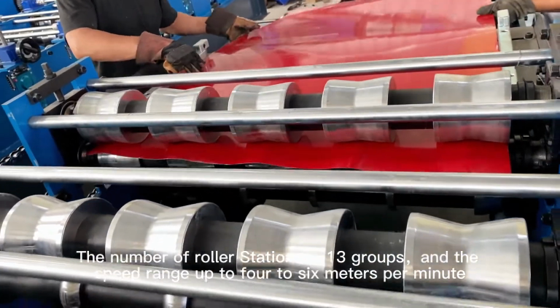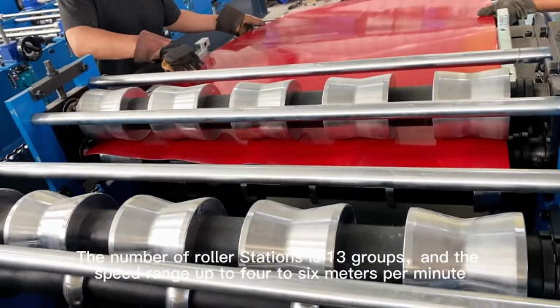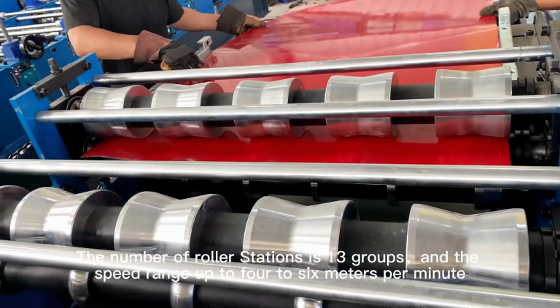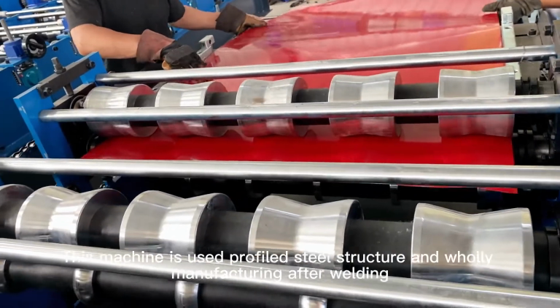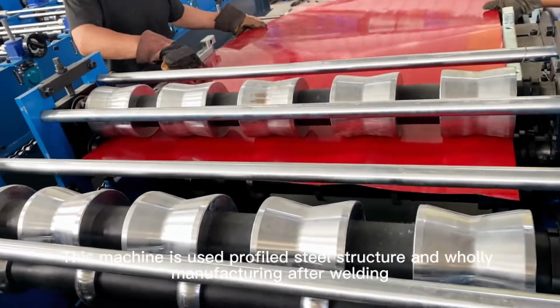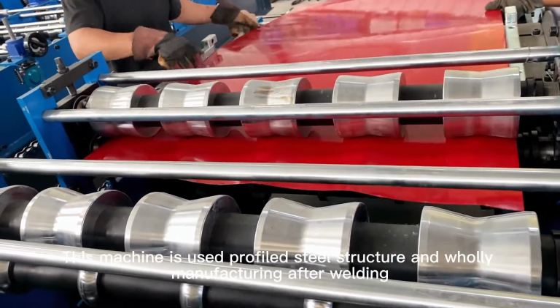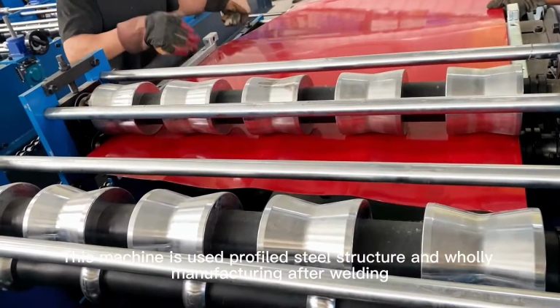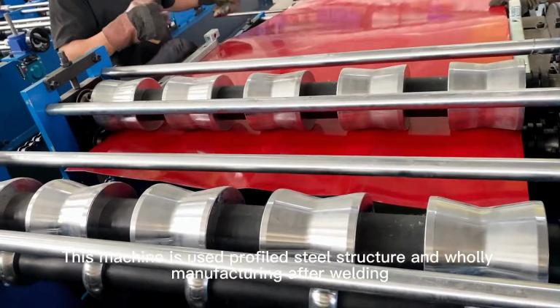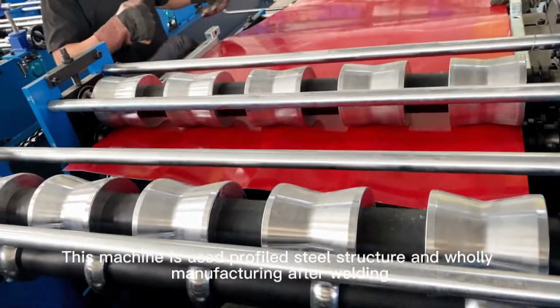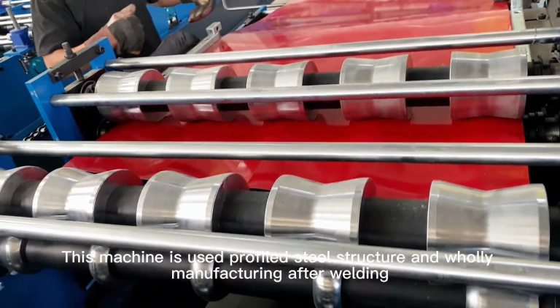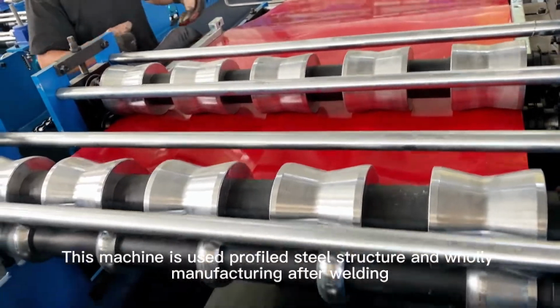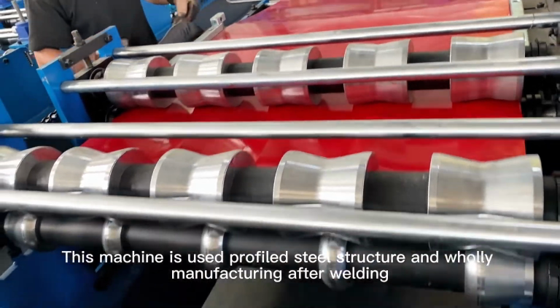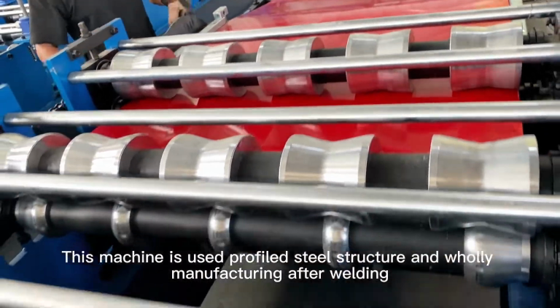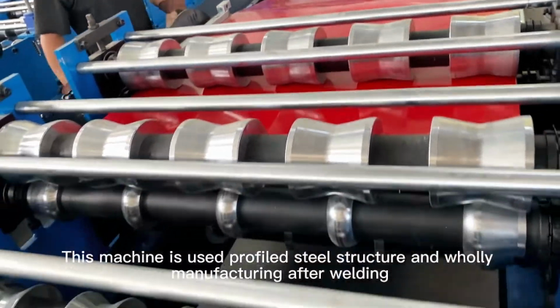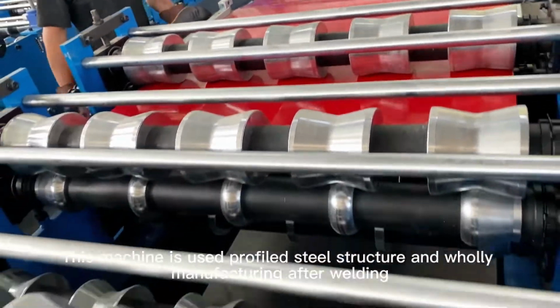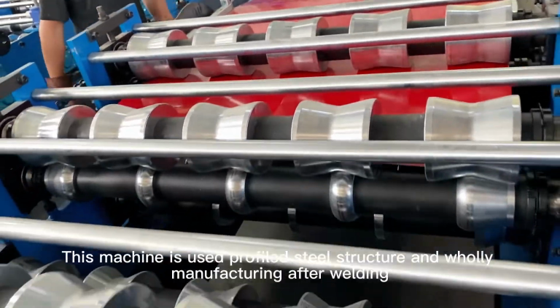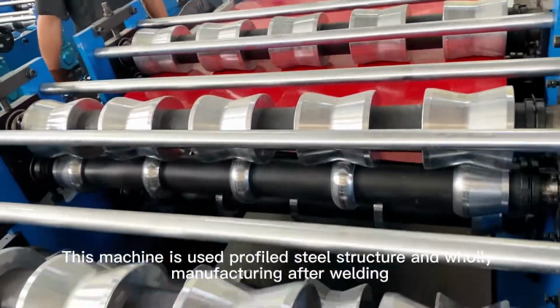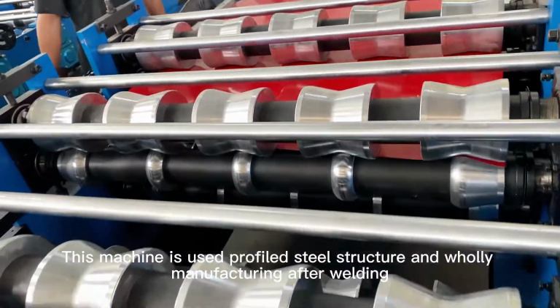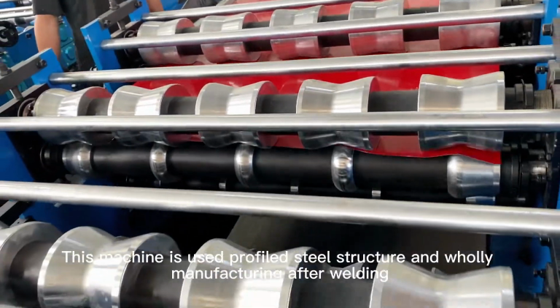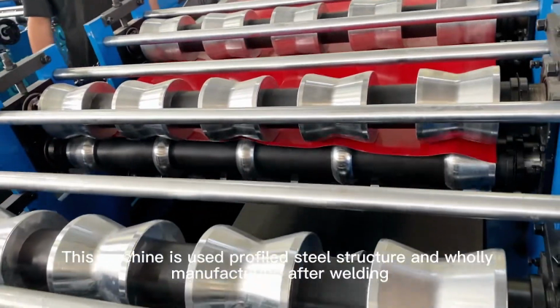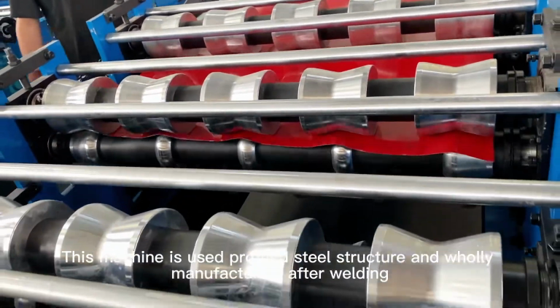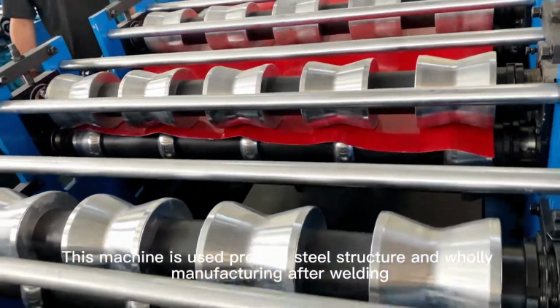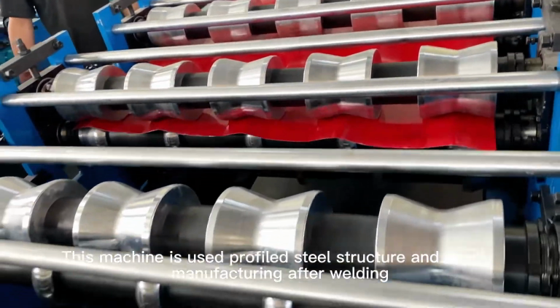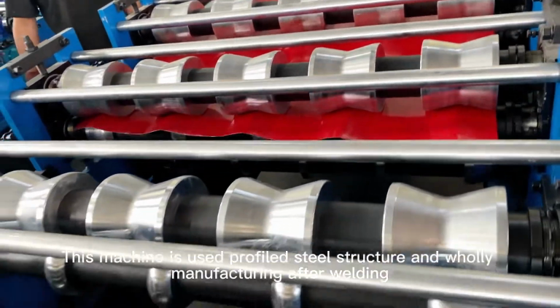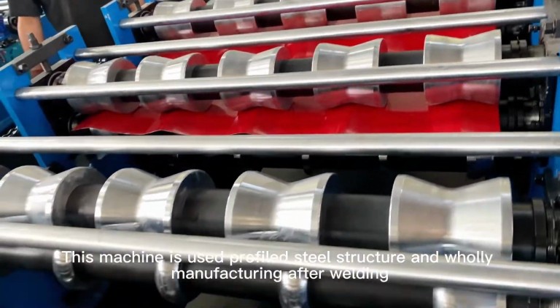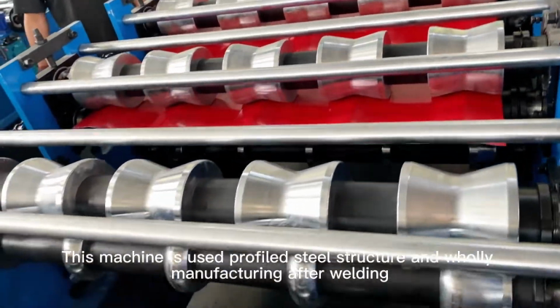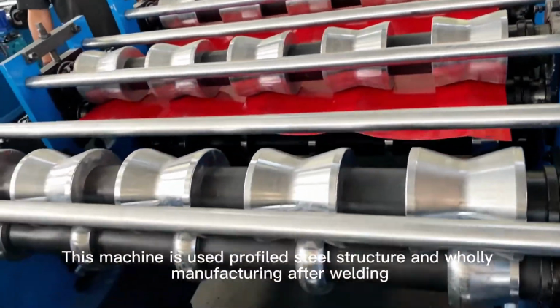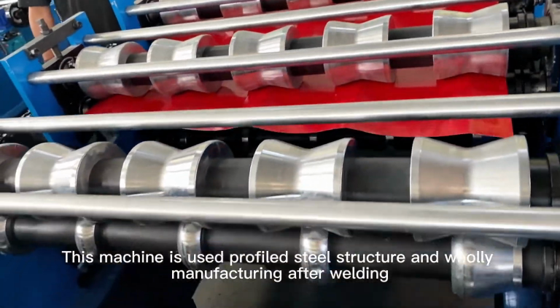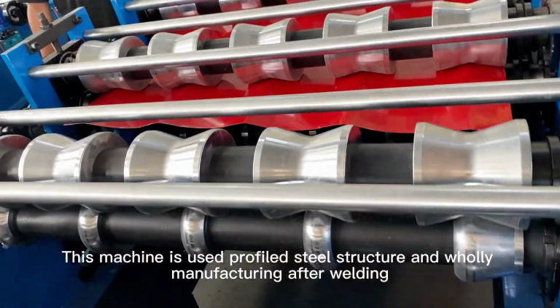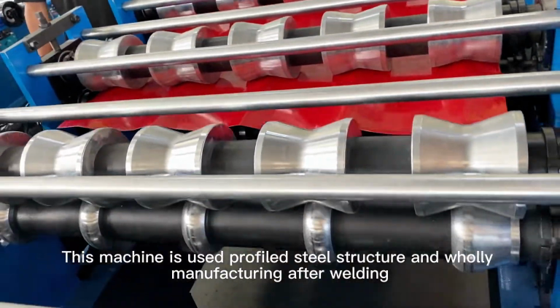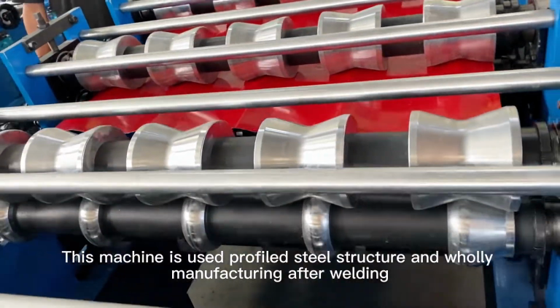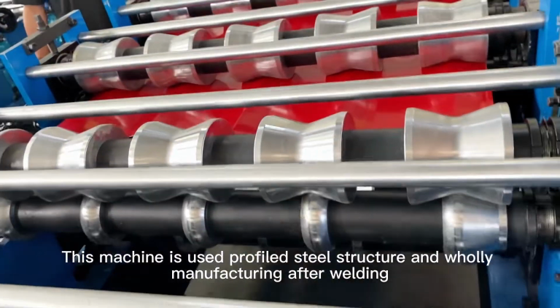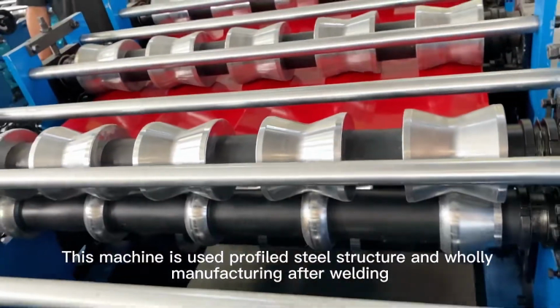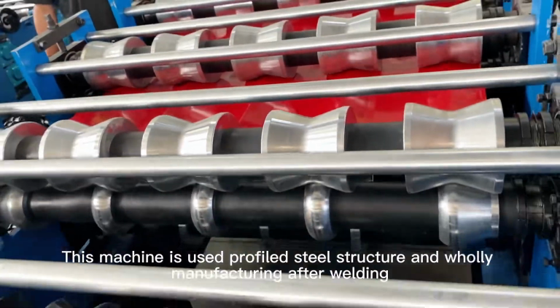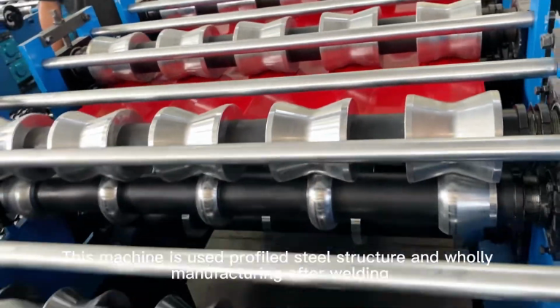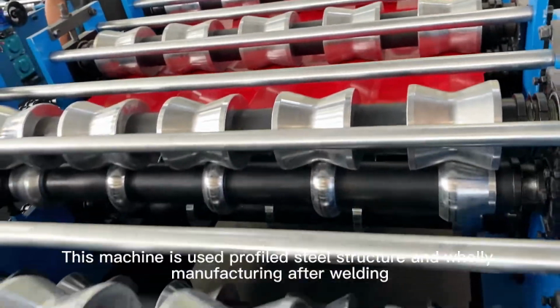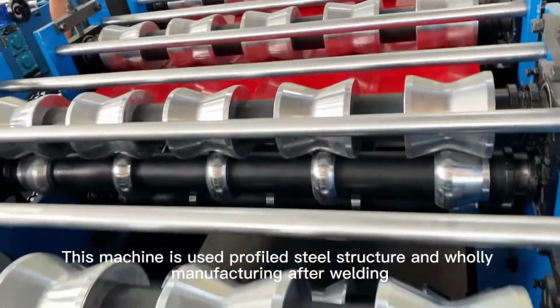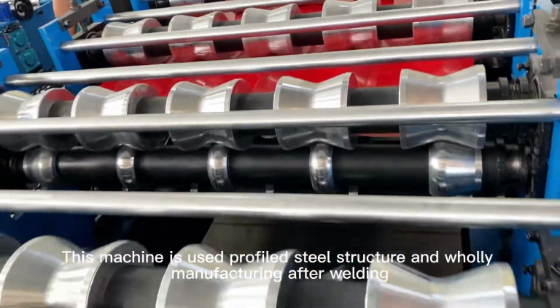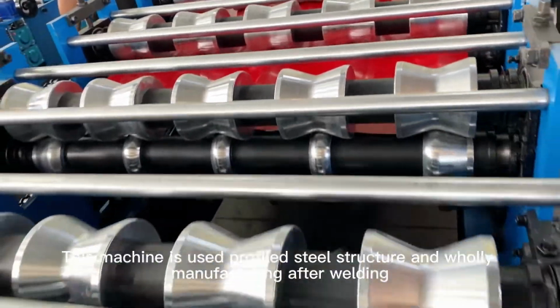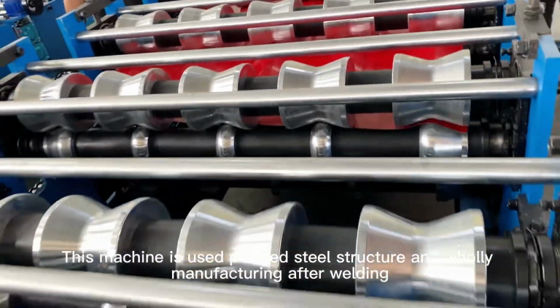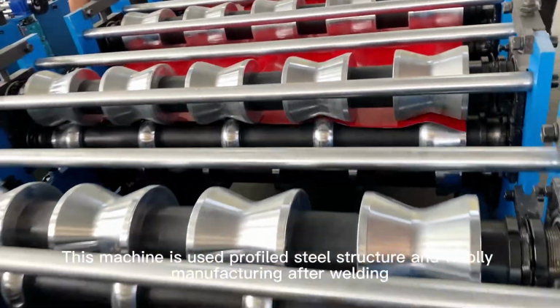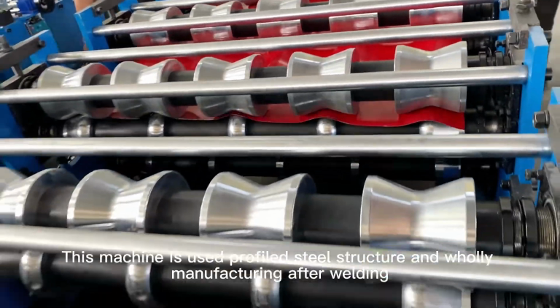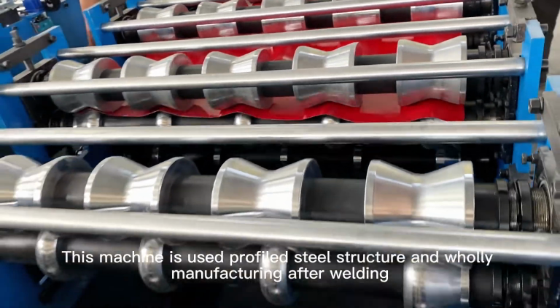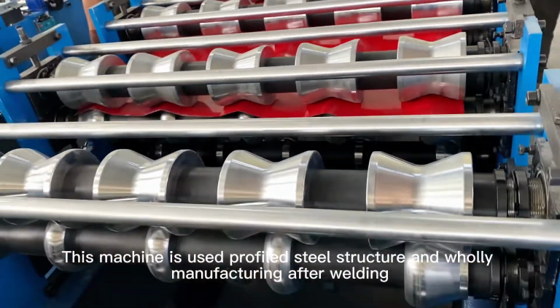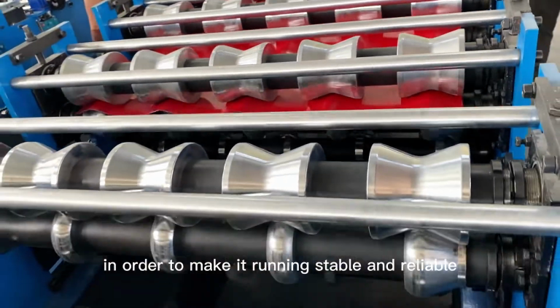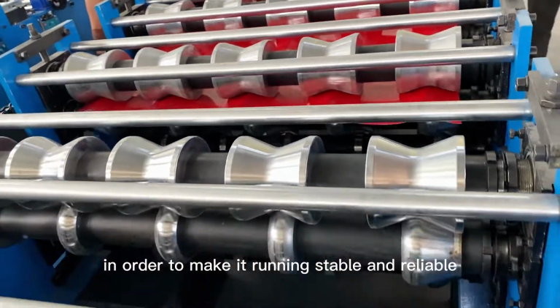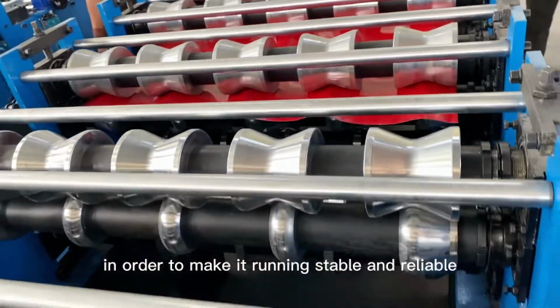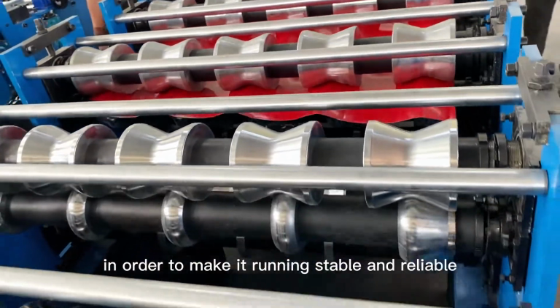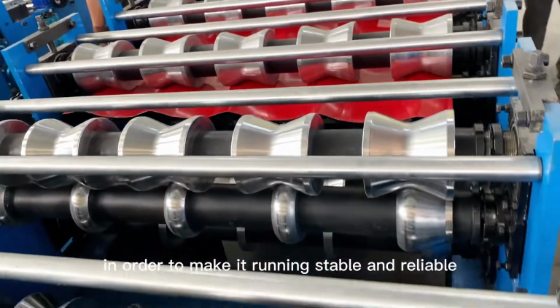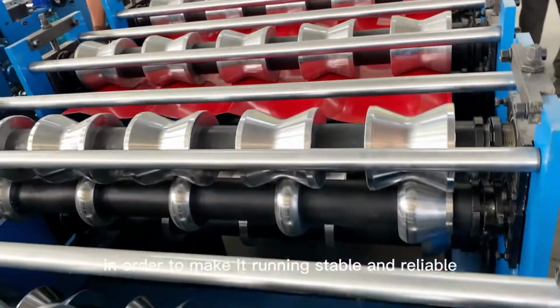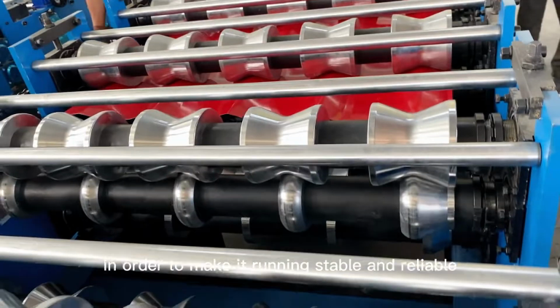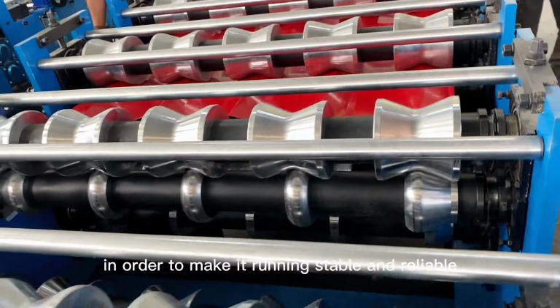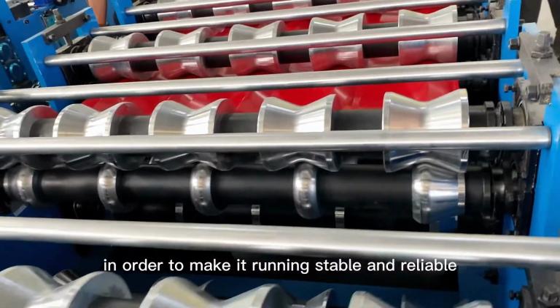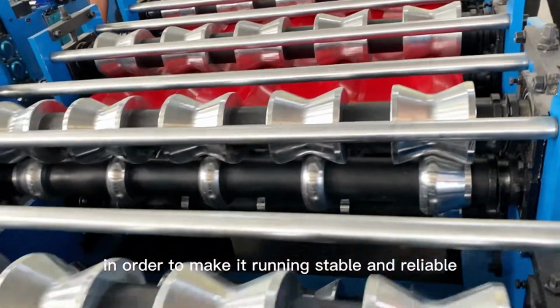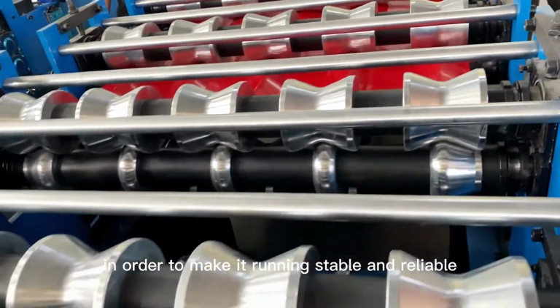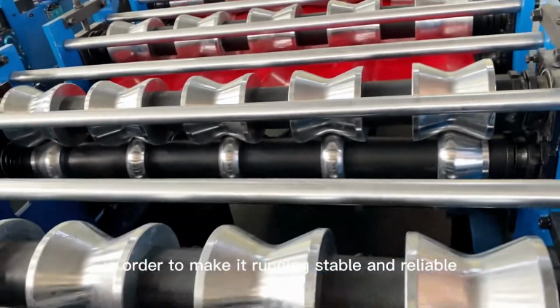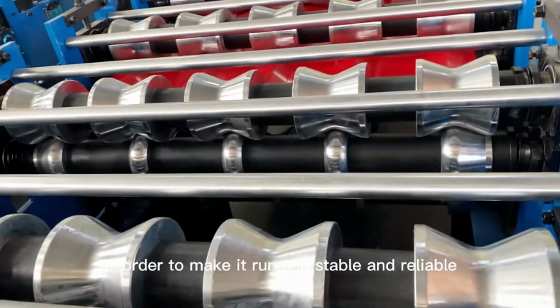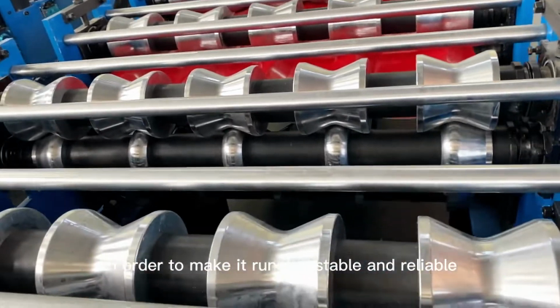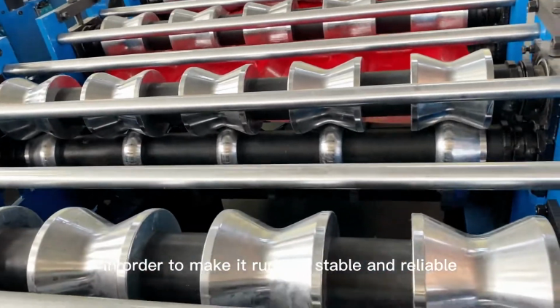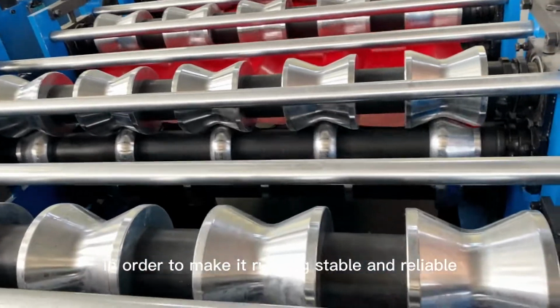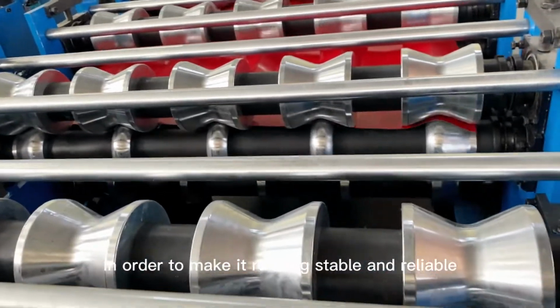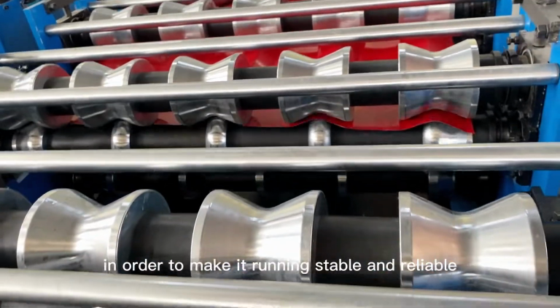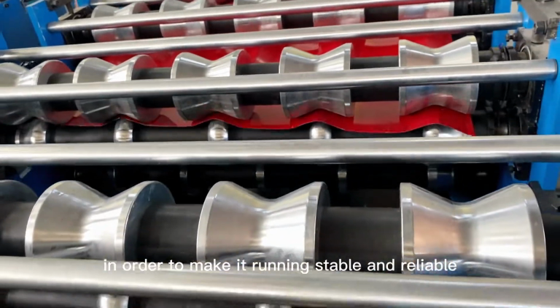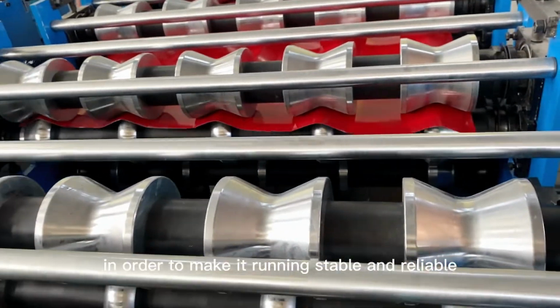This machine uses profiled steel structure and is wholly manufactured after welding, in order to make it run stably and reliably.